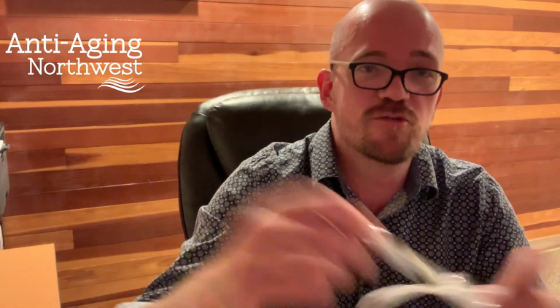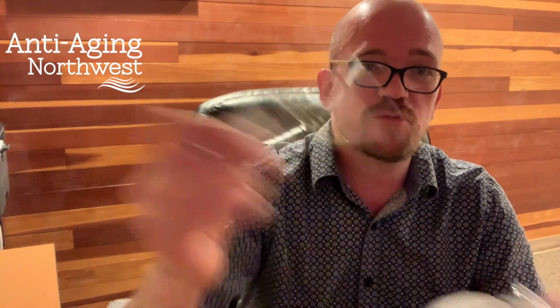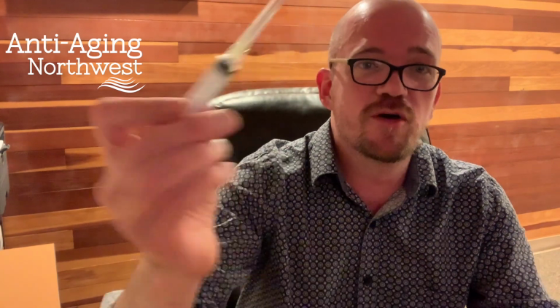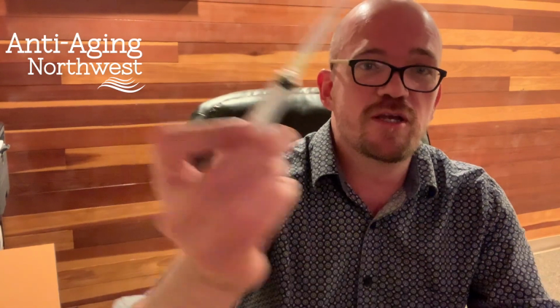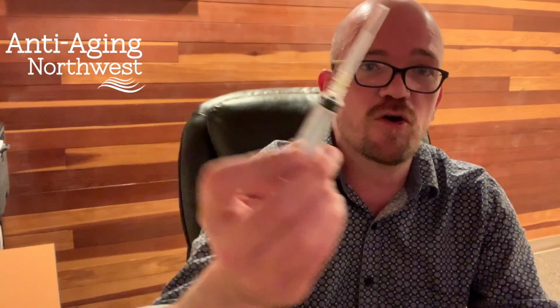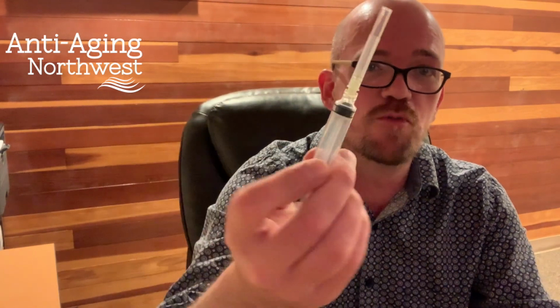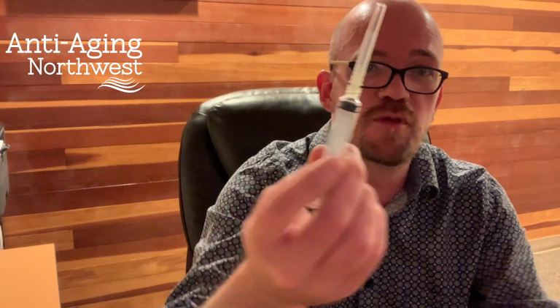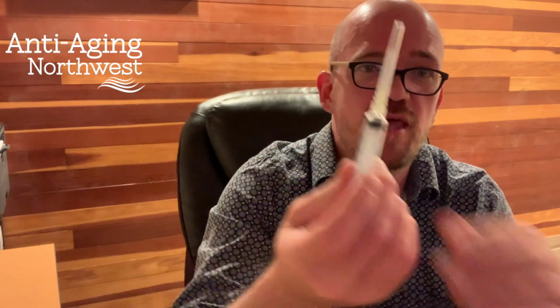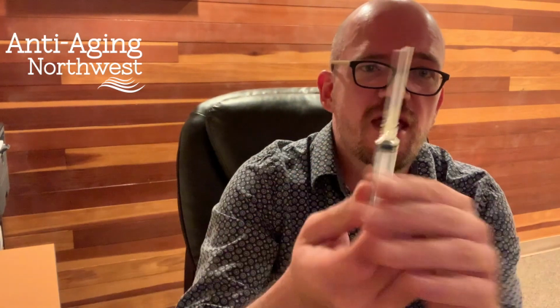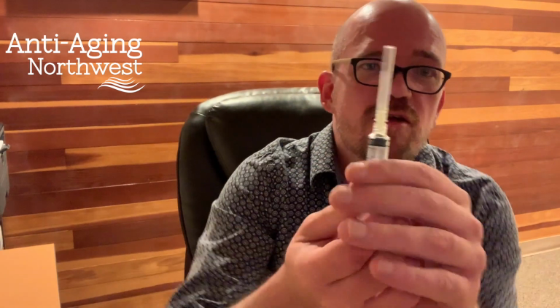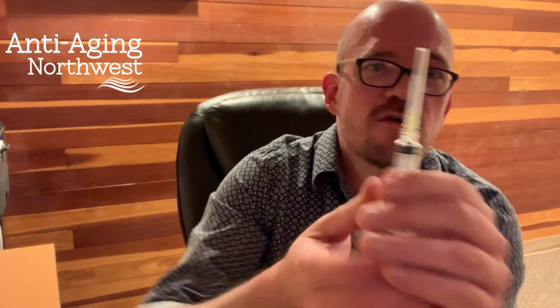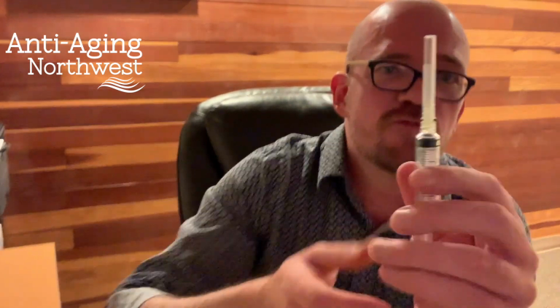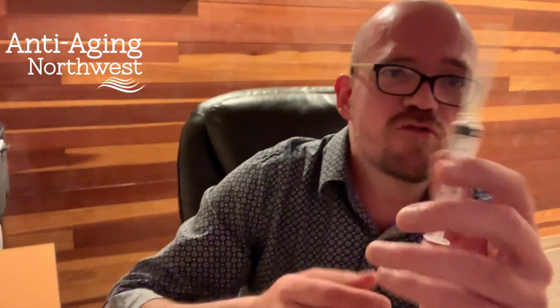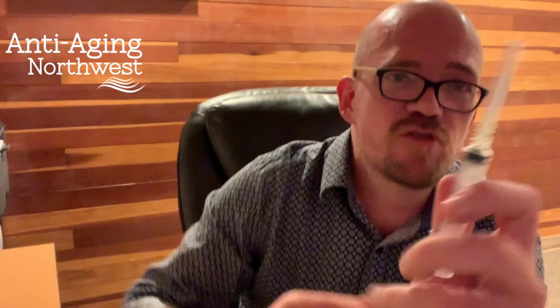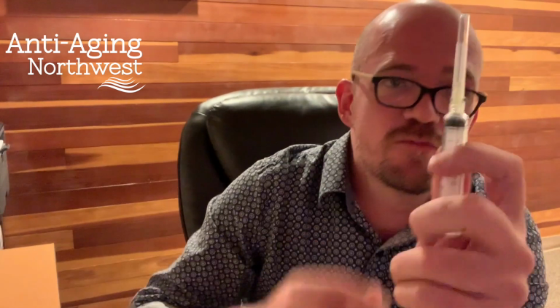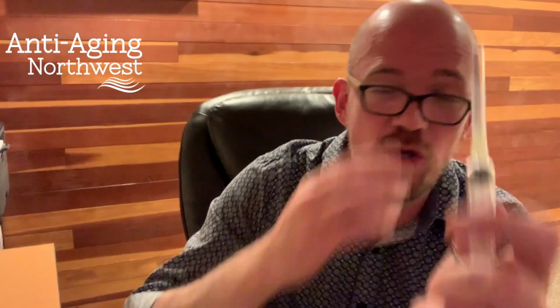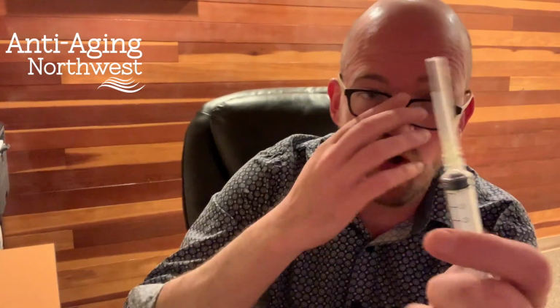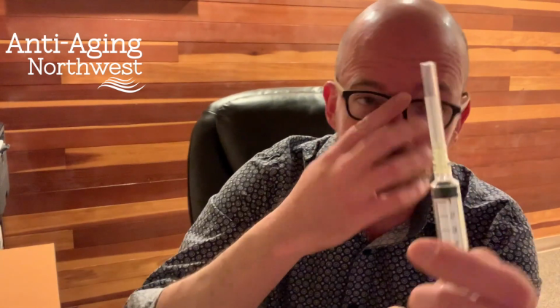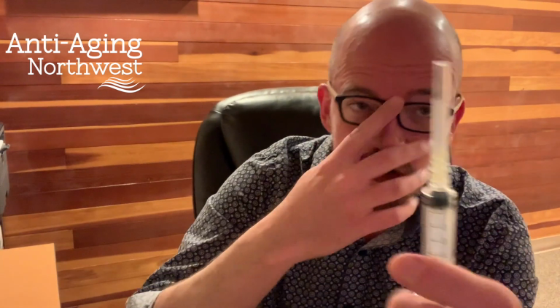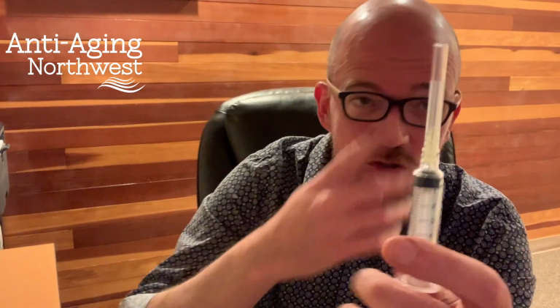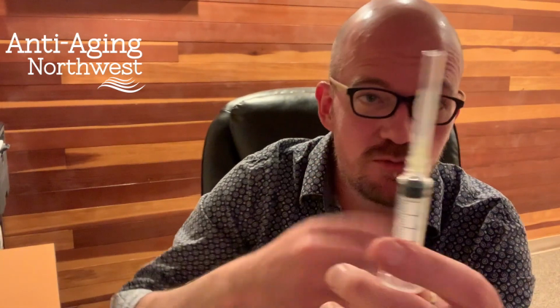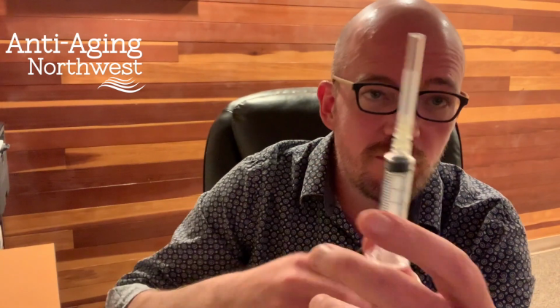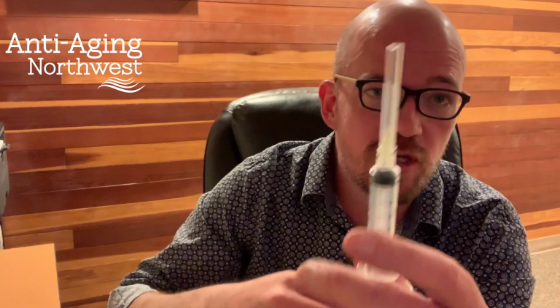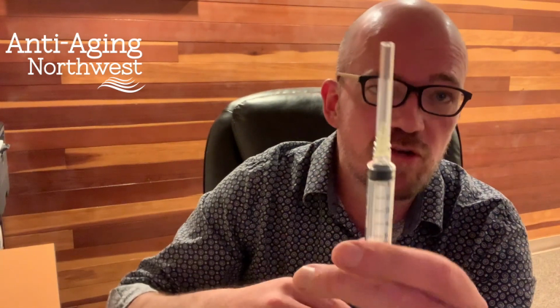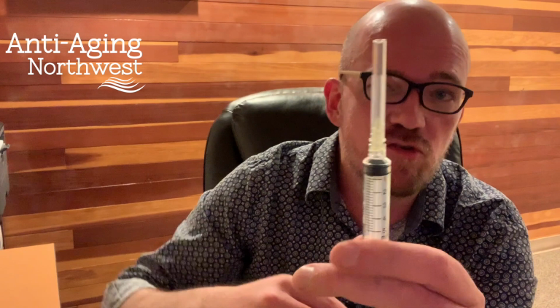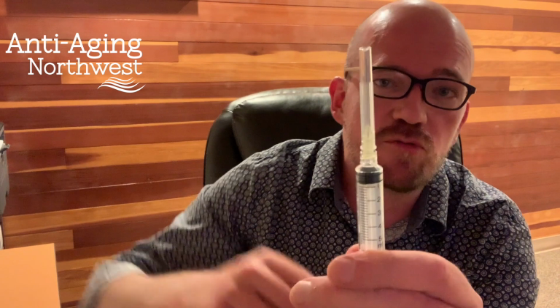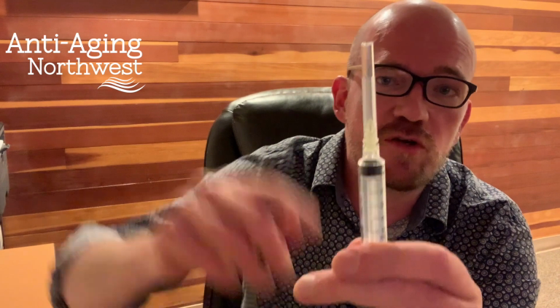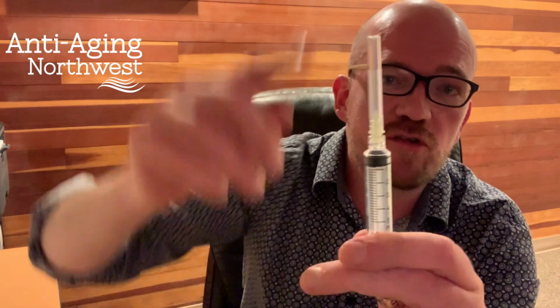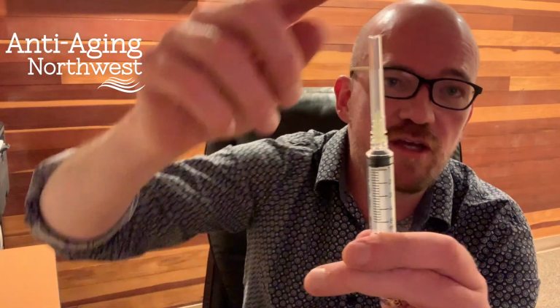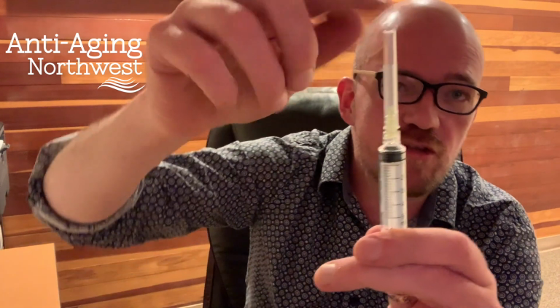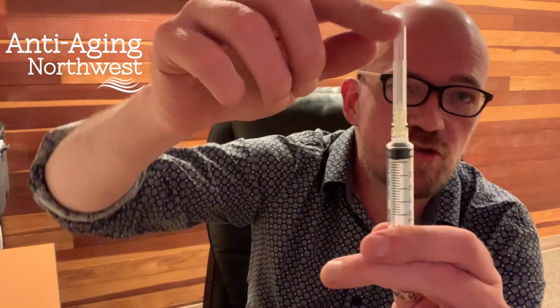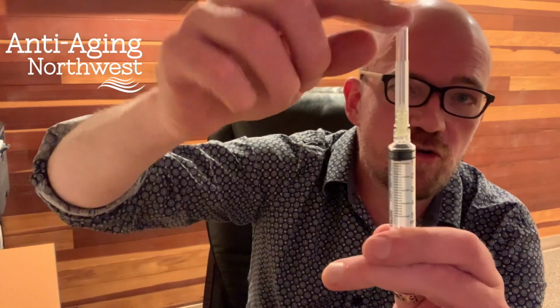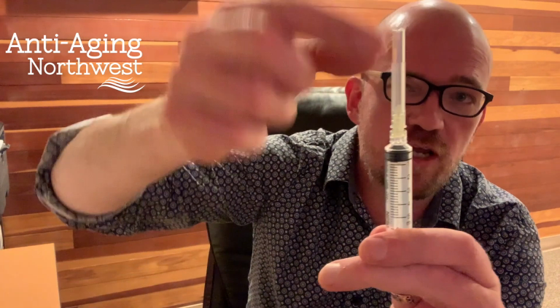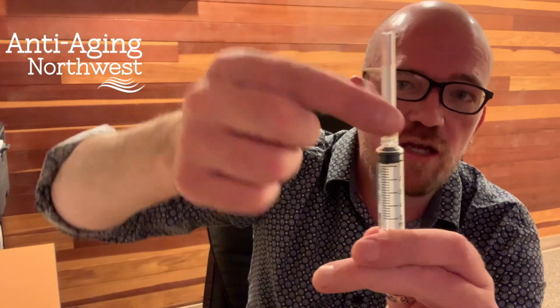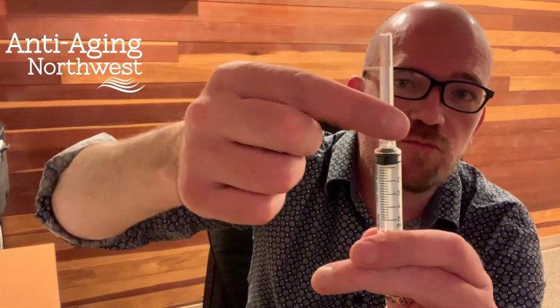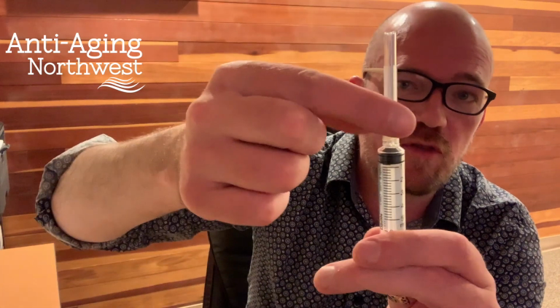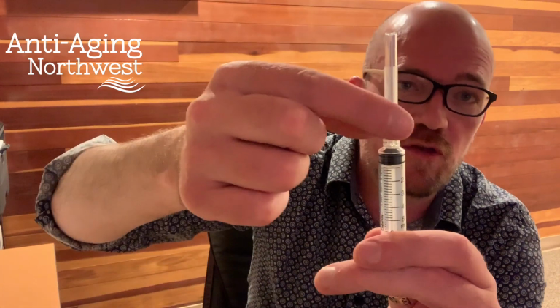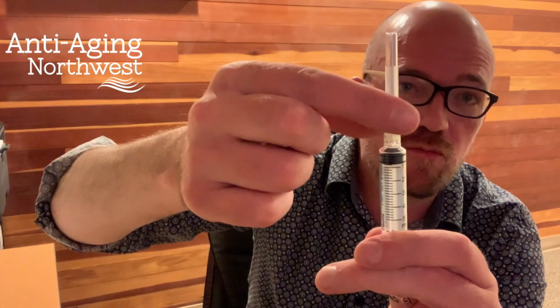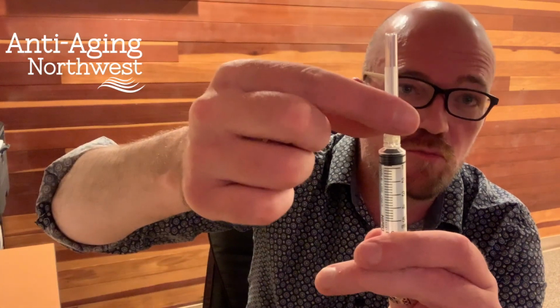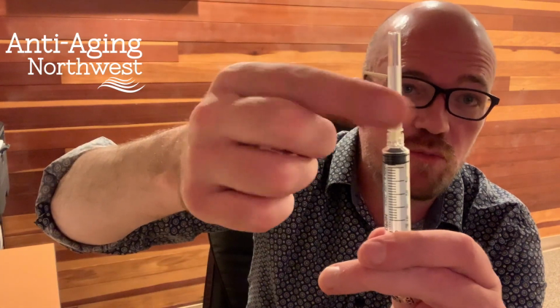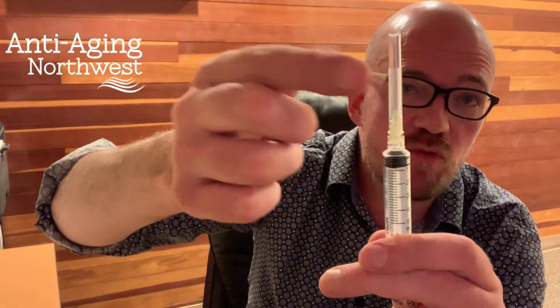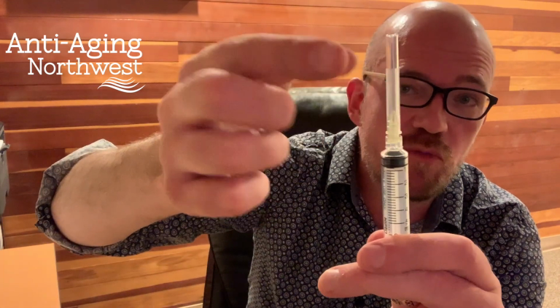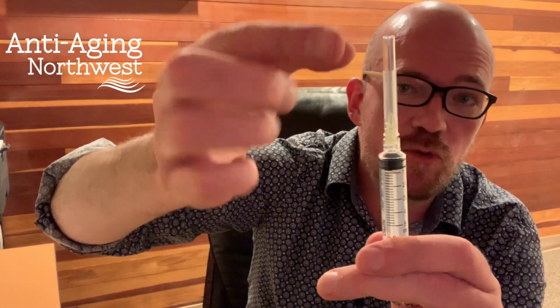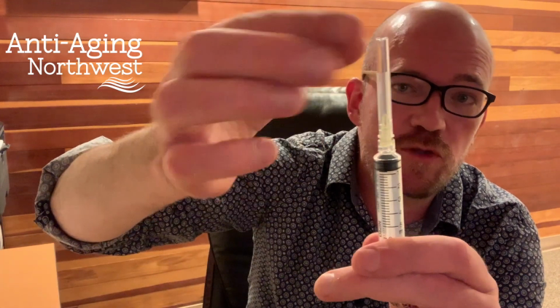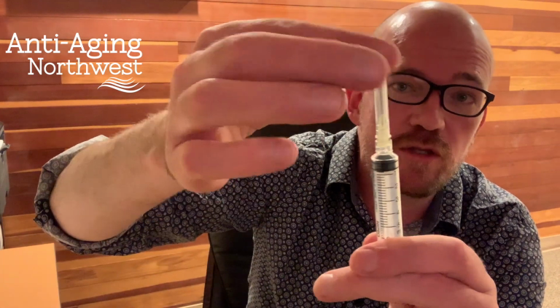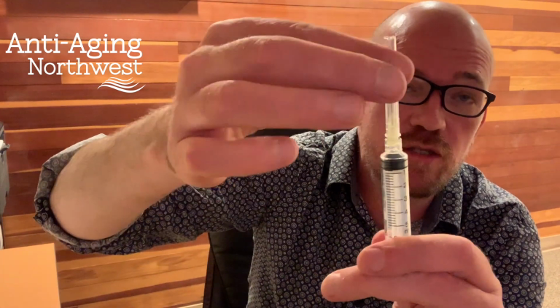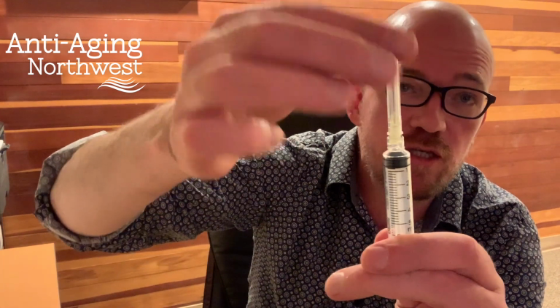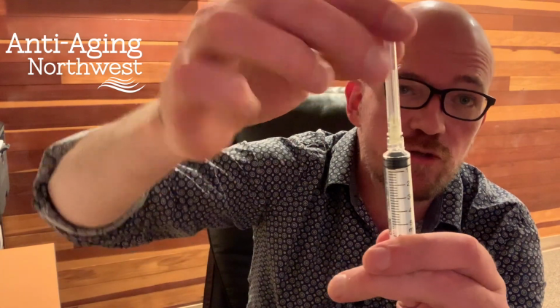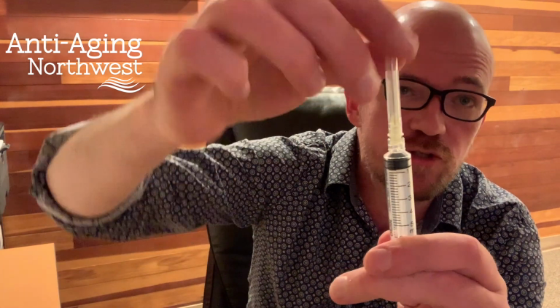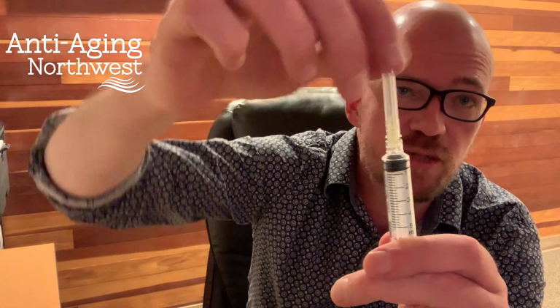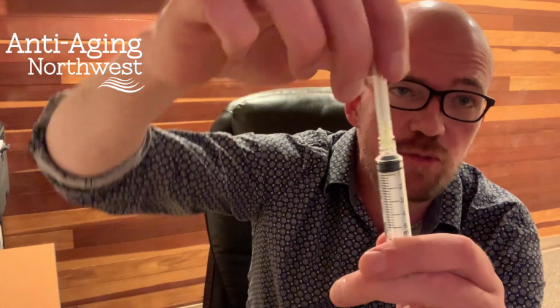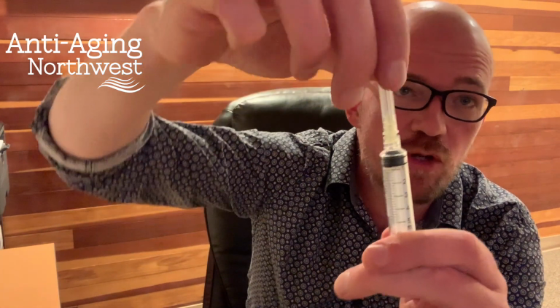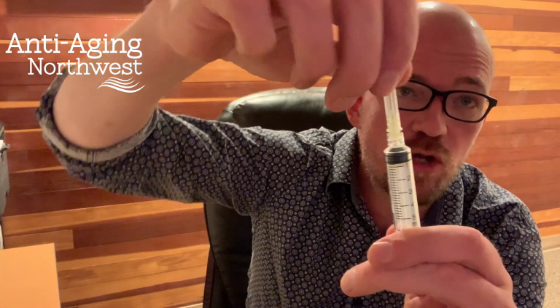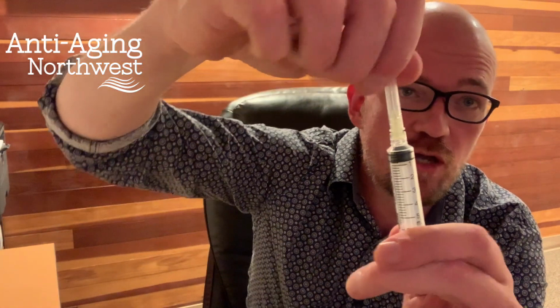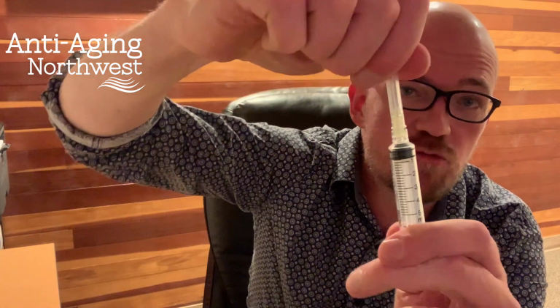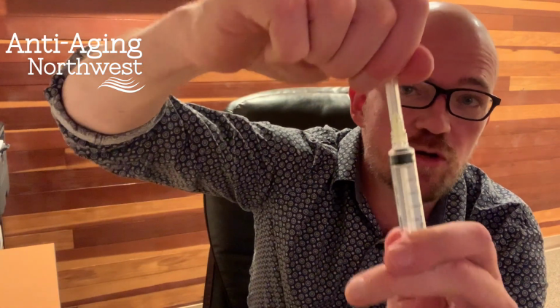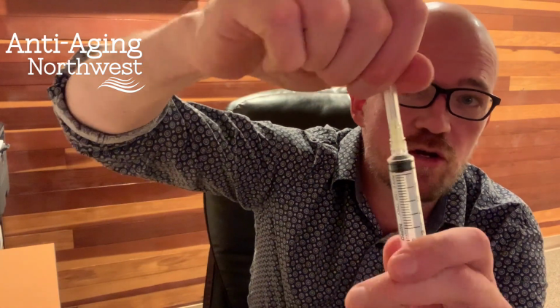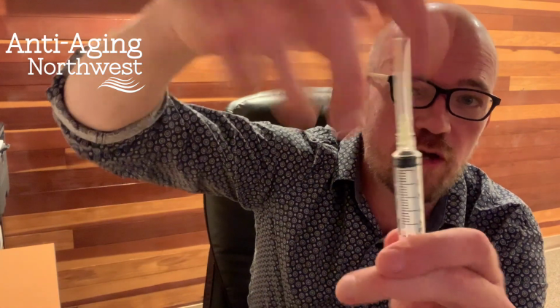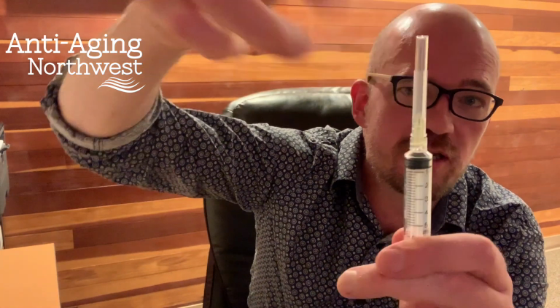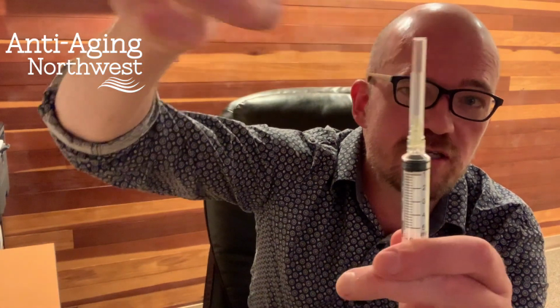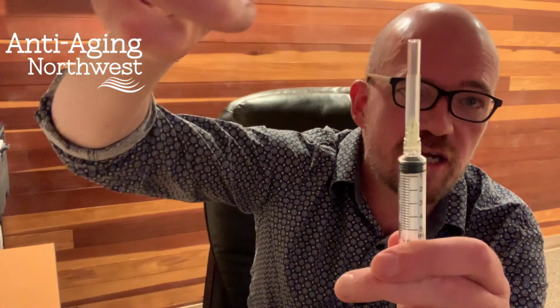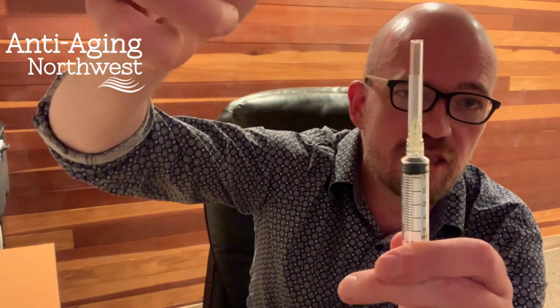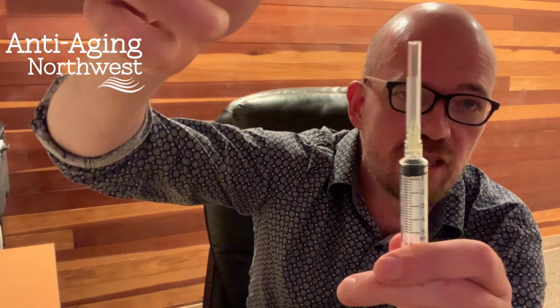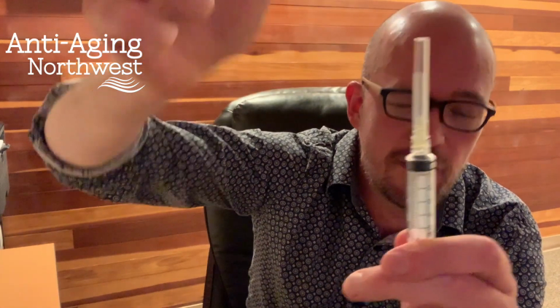So we'll go ahead and open that. First thing we always do when we get a syringe like this with a removable needle tip is we're gonna go ahead and tighten that.